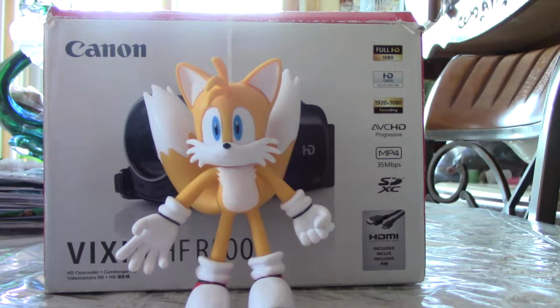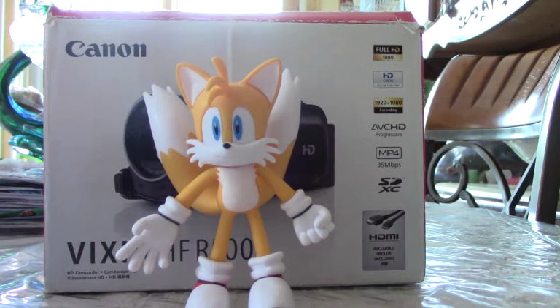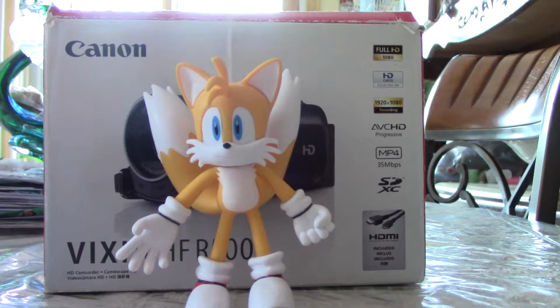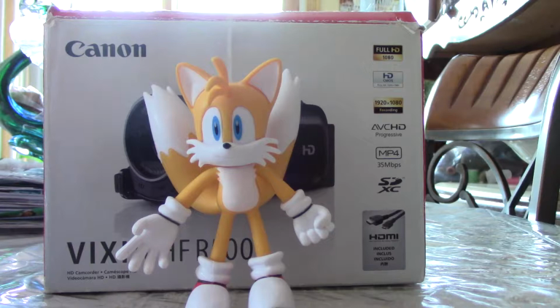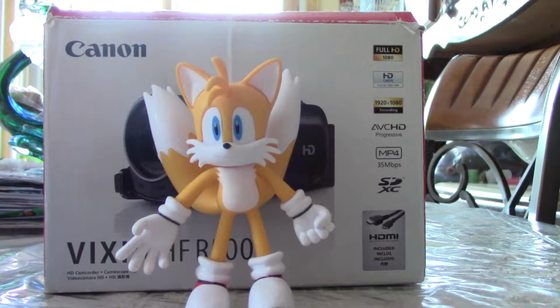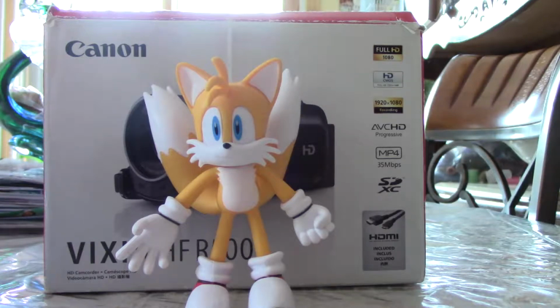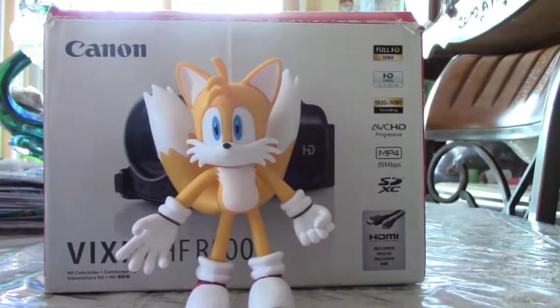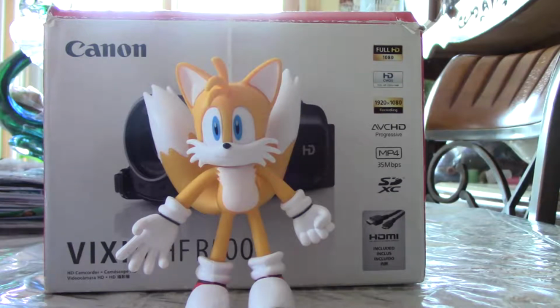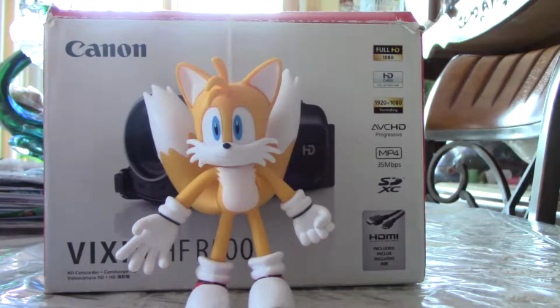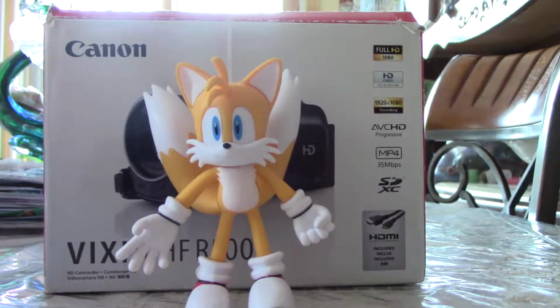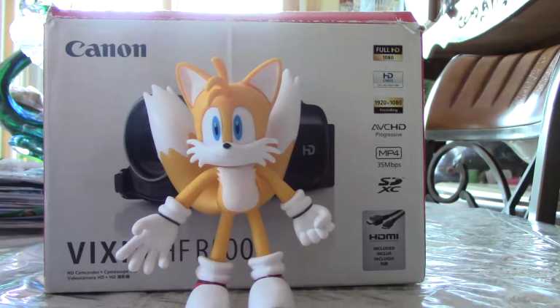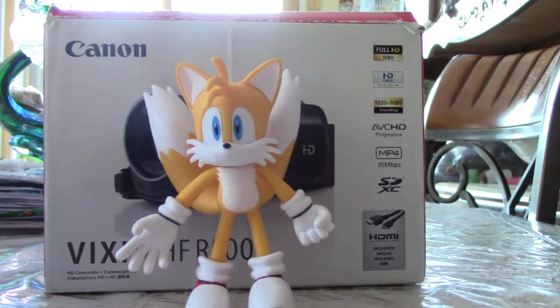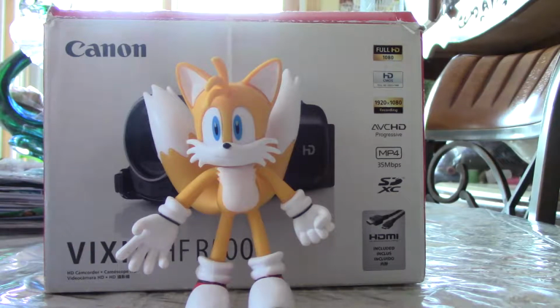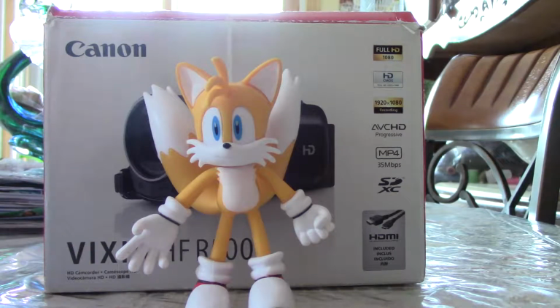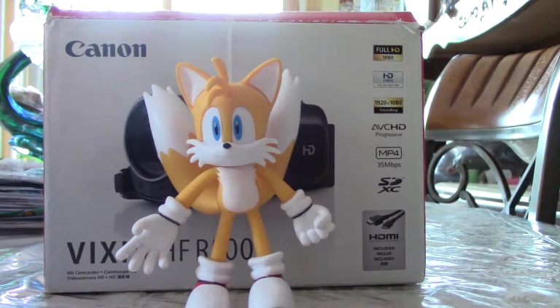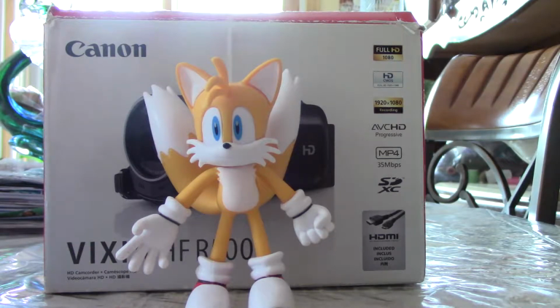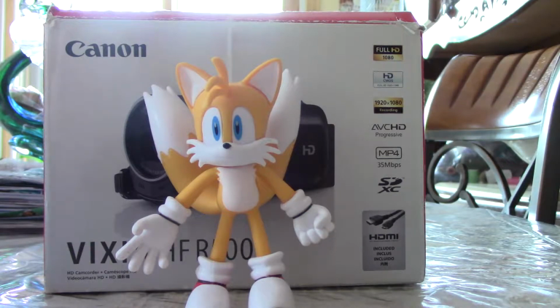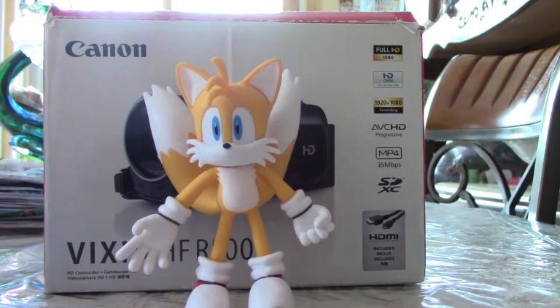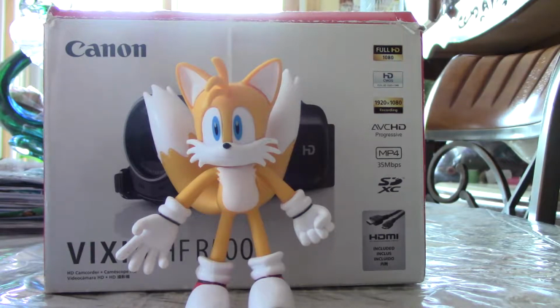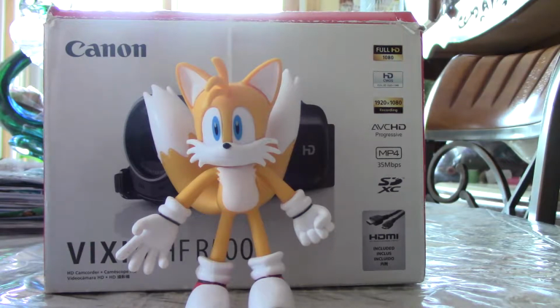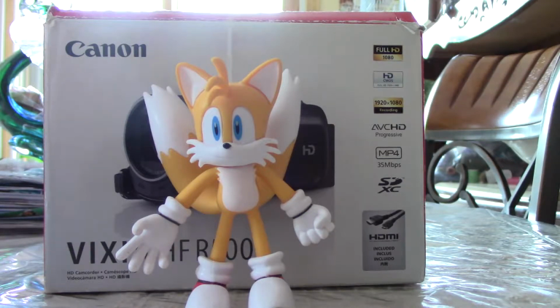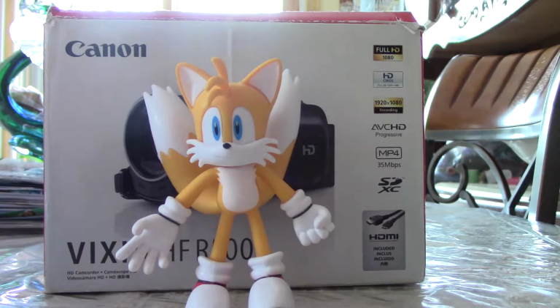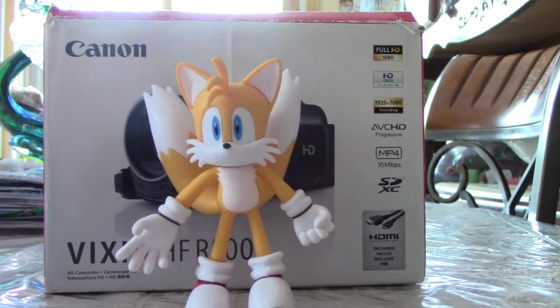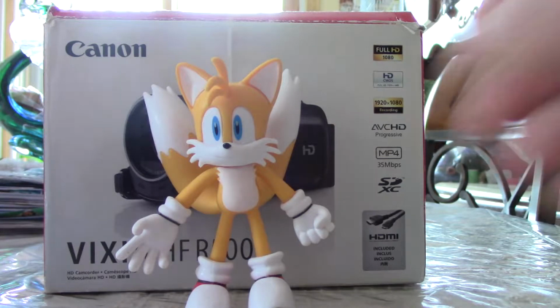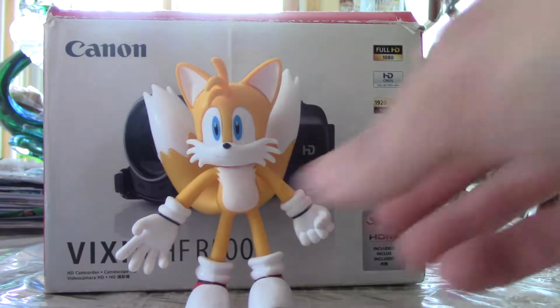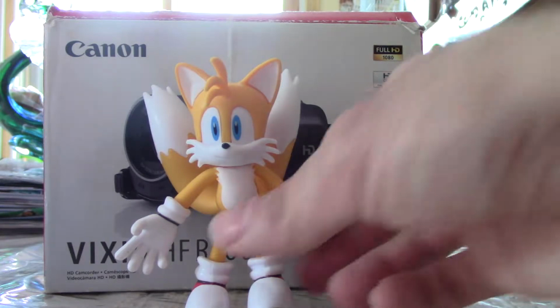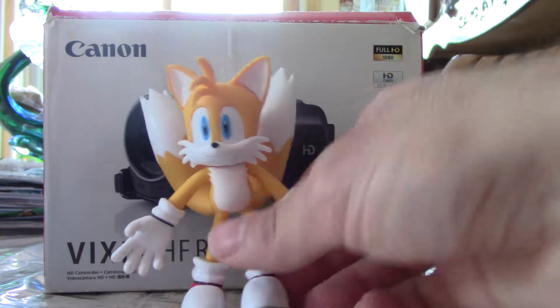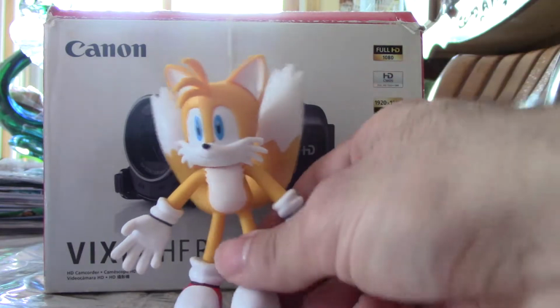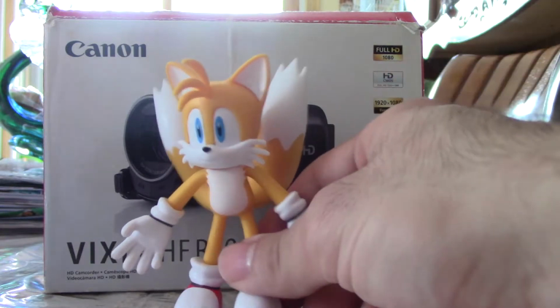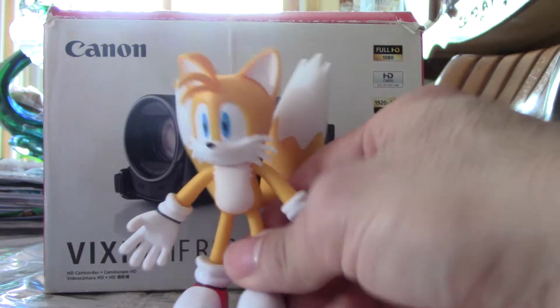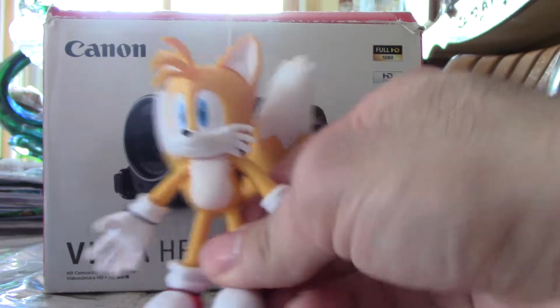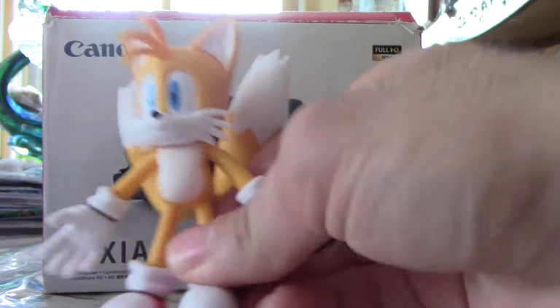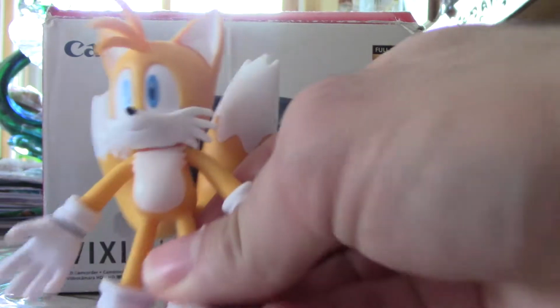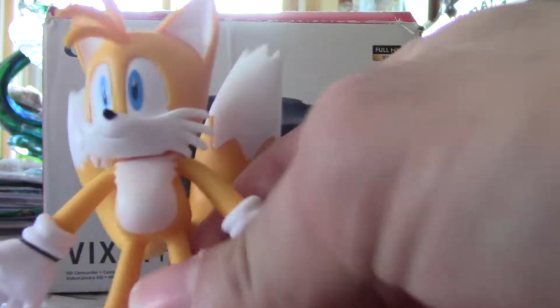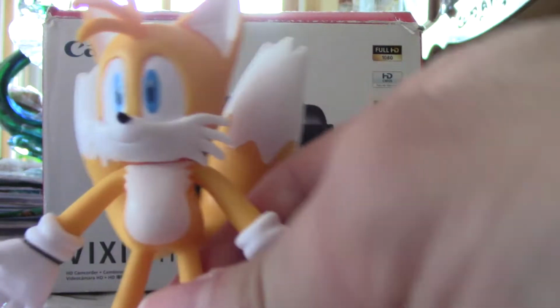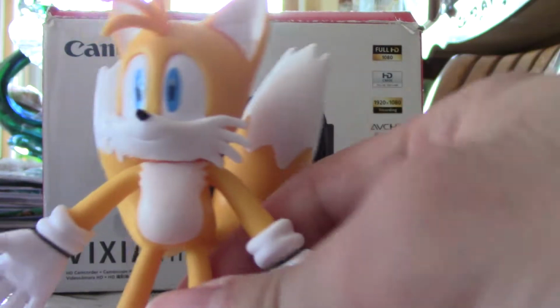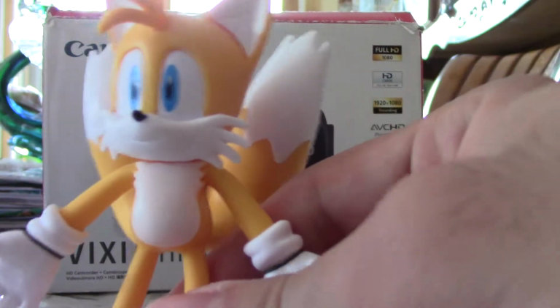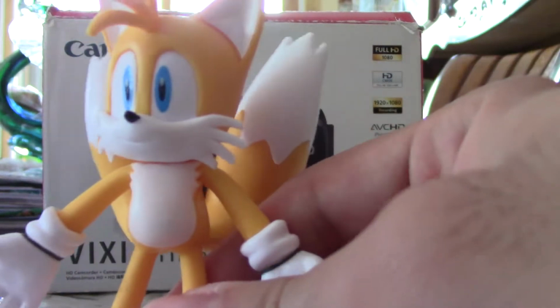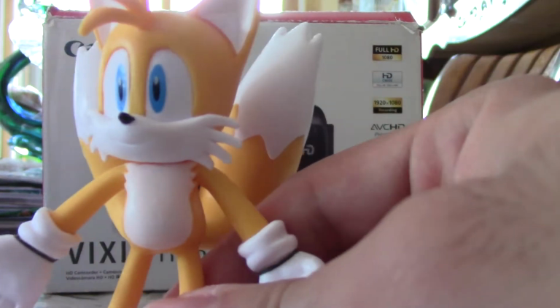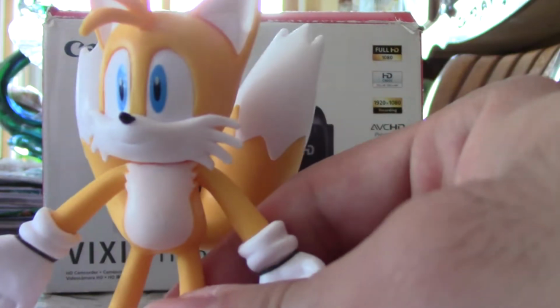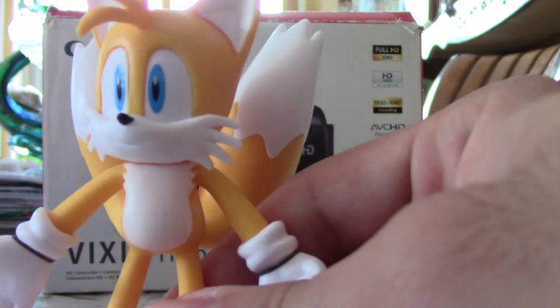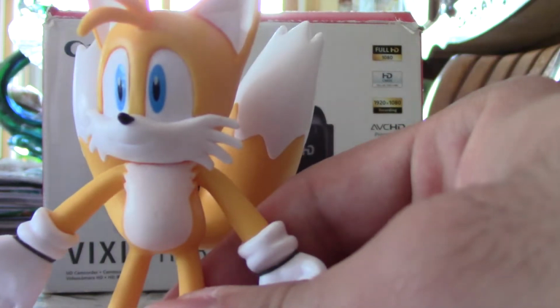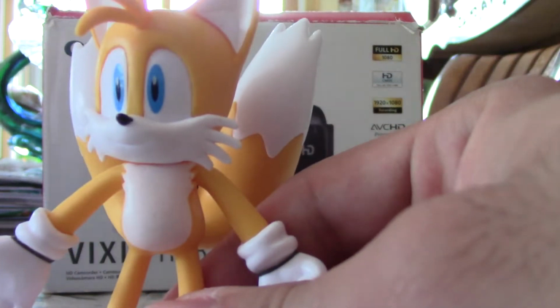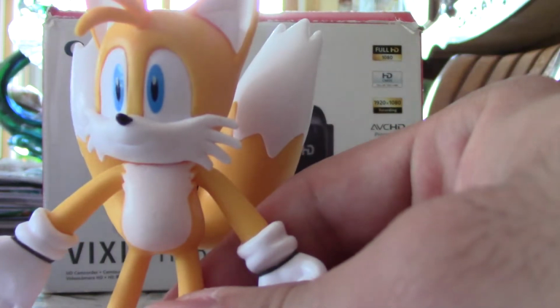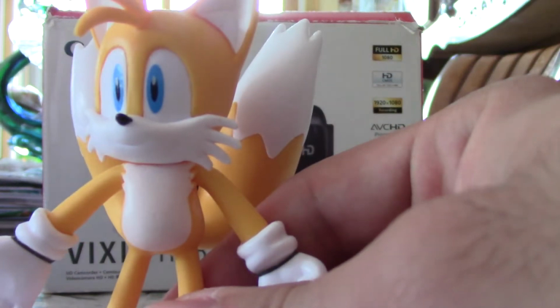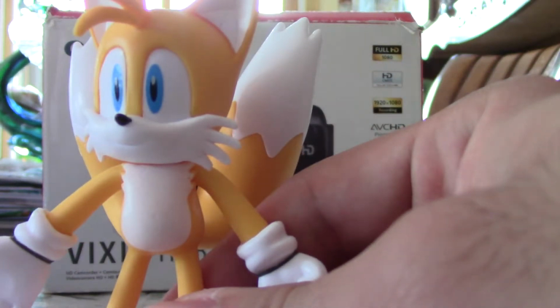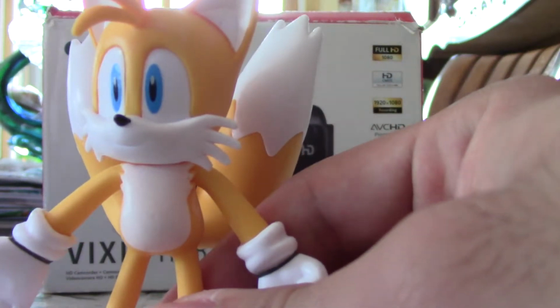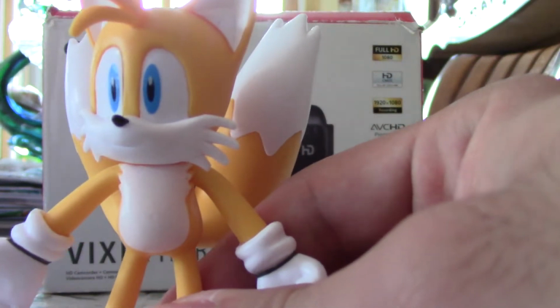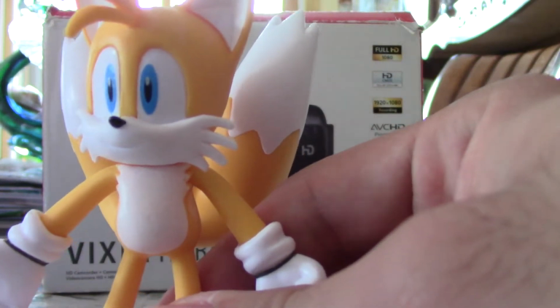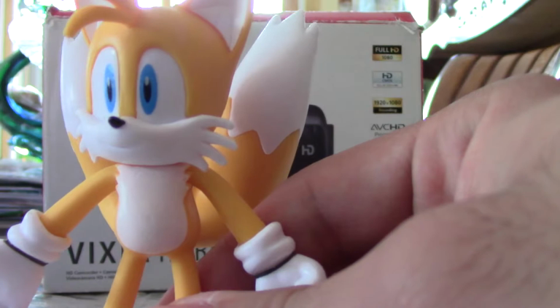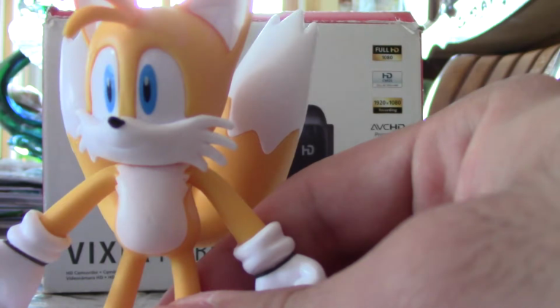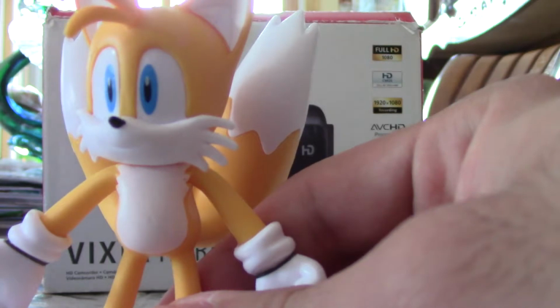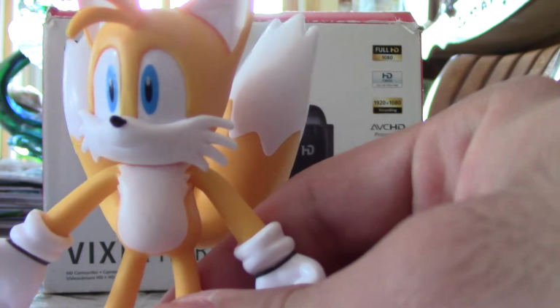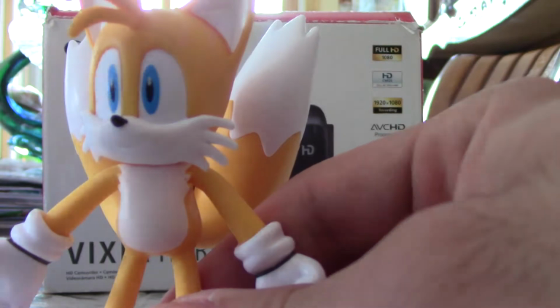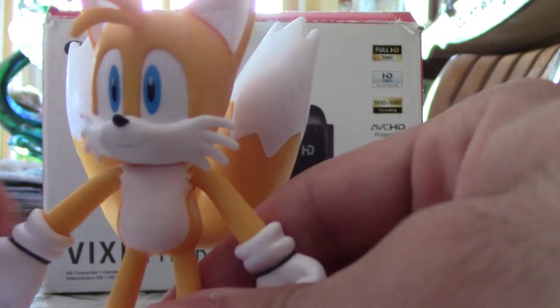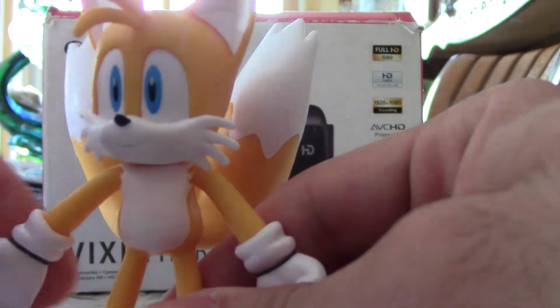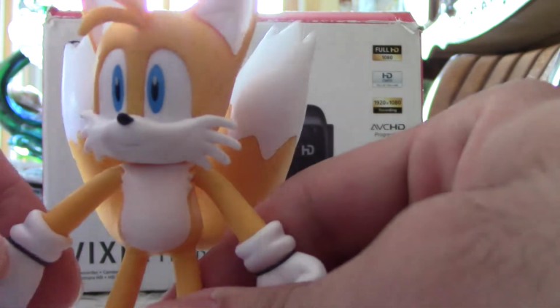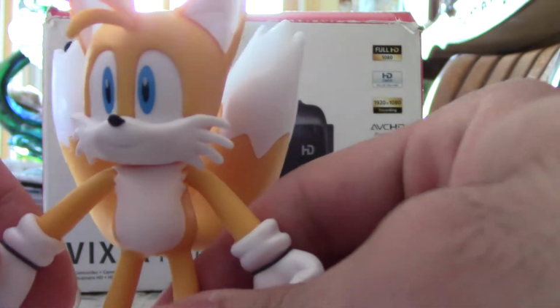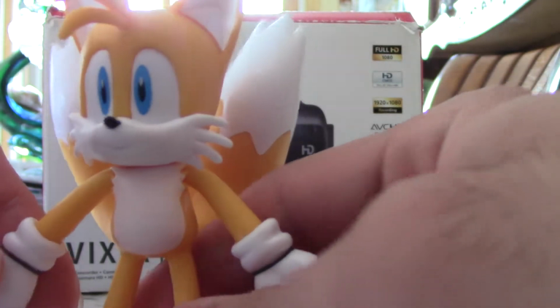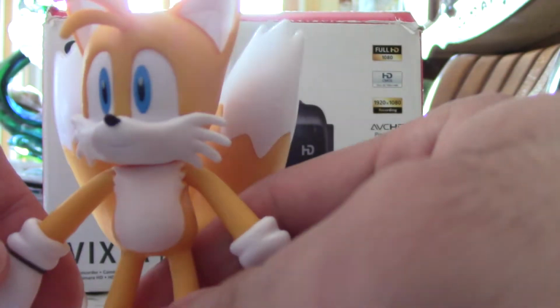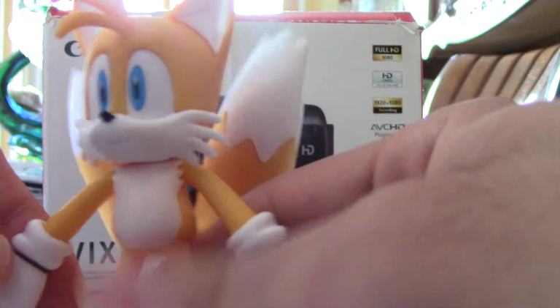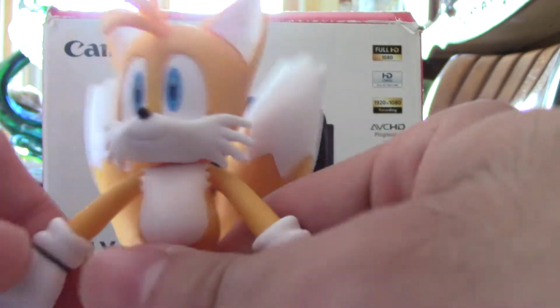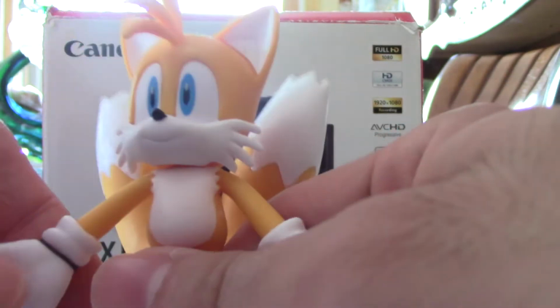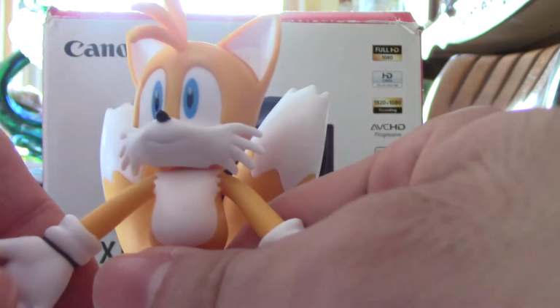Hello, this is 2AnimeNinja. Today I got this Jack-Pacific Tails bendable bendy figure.